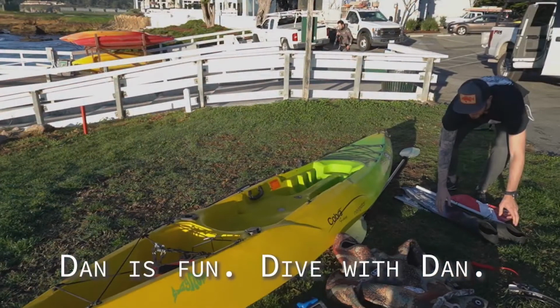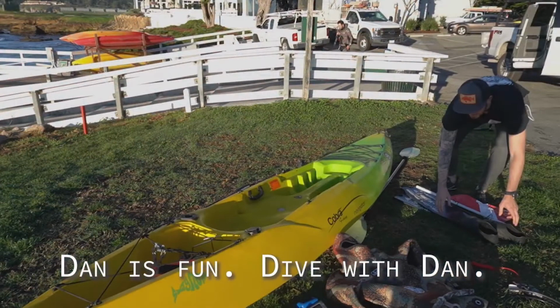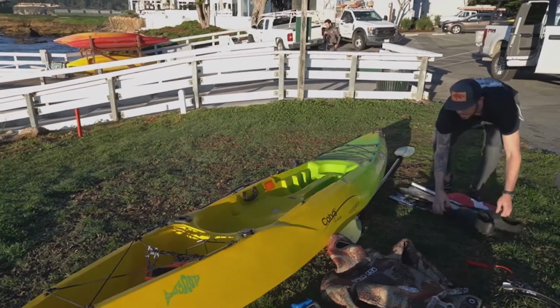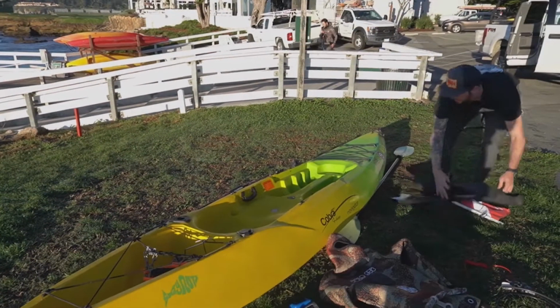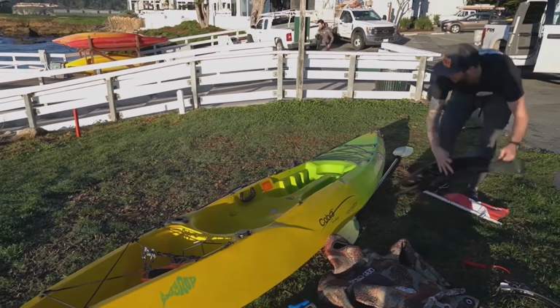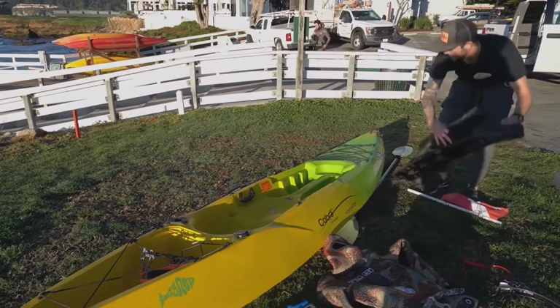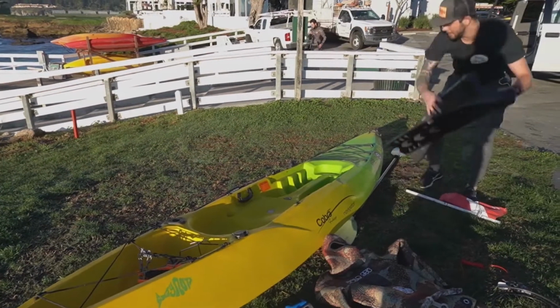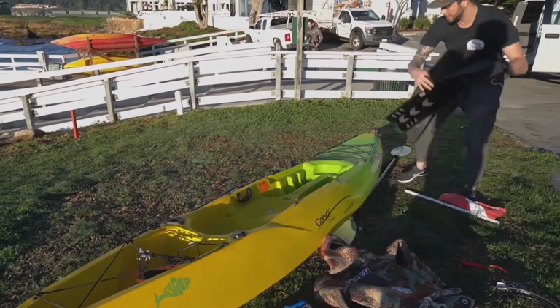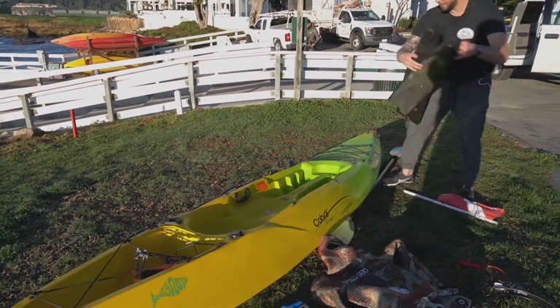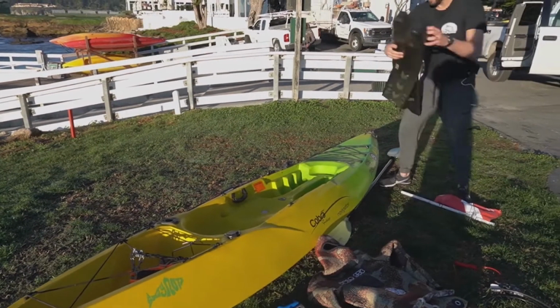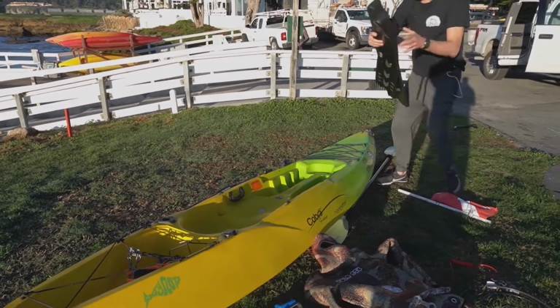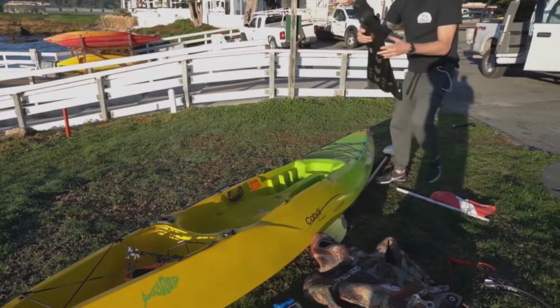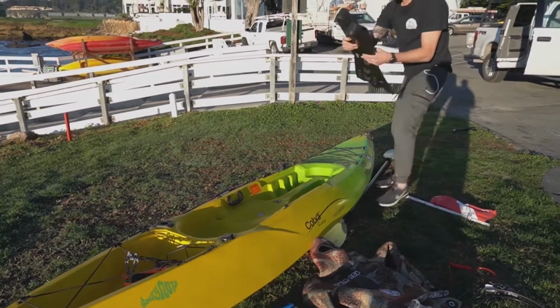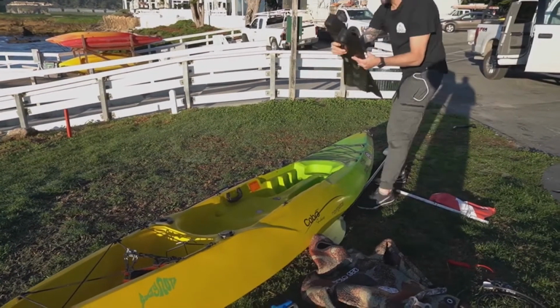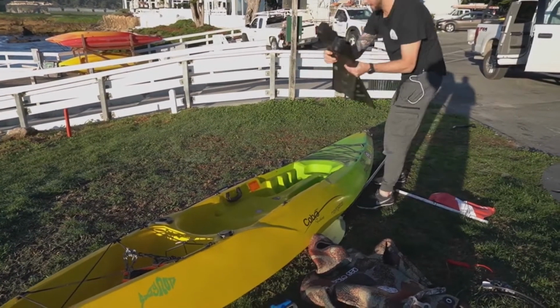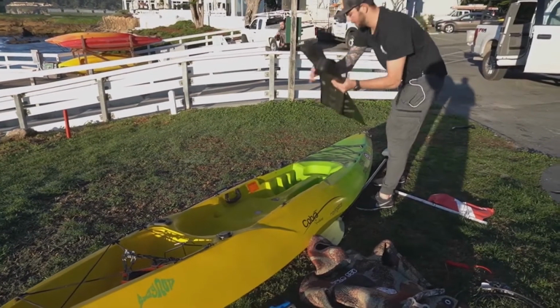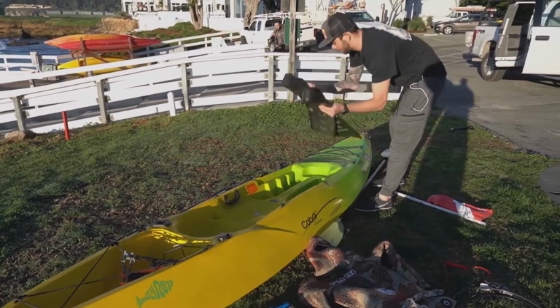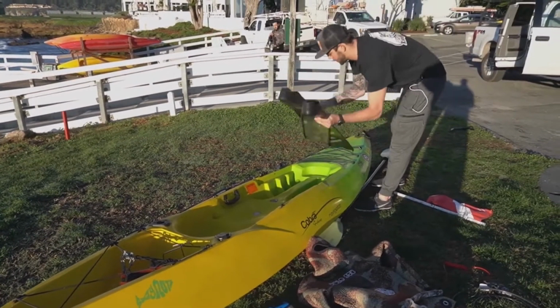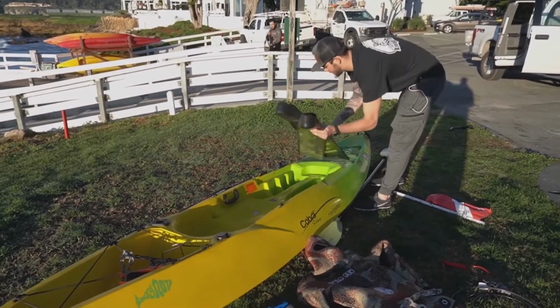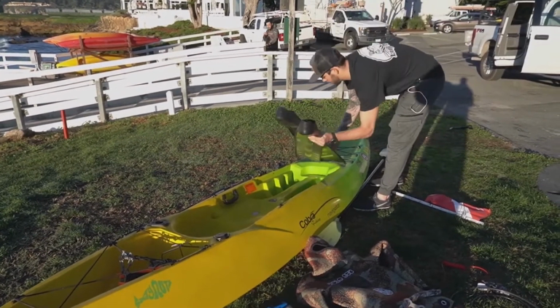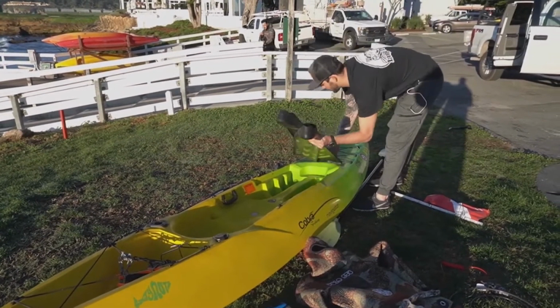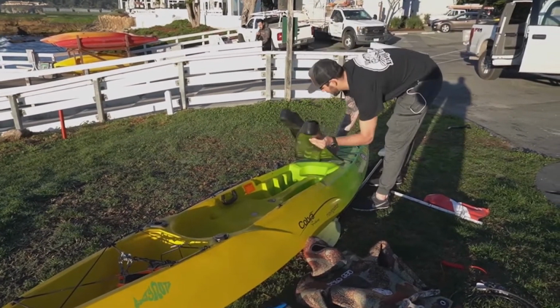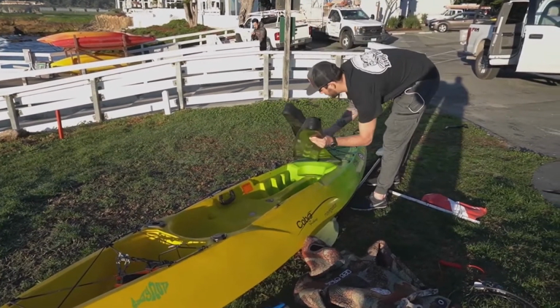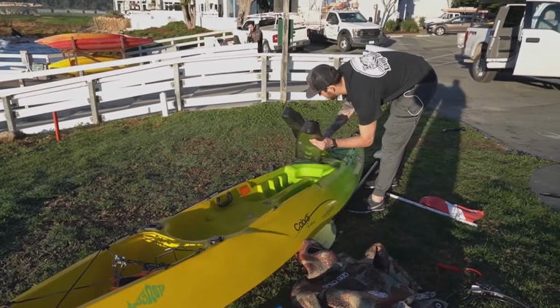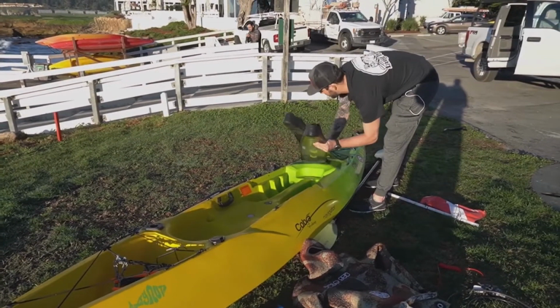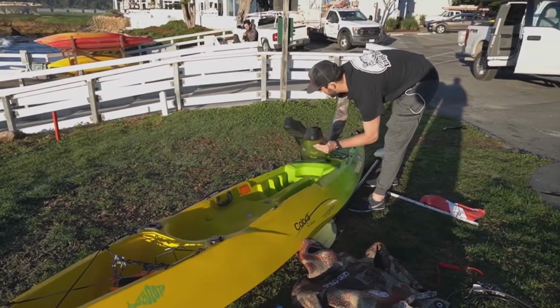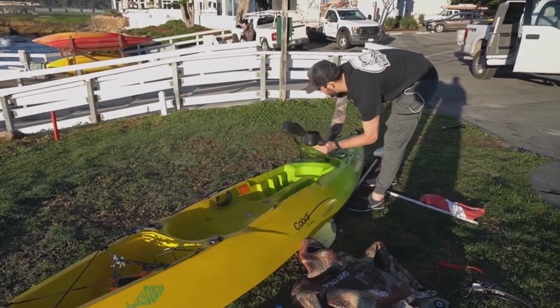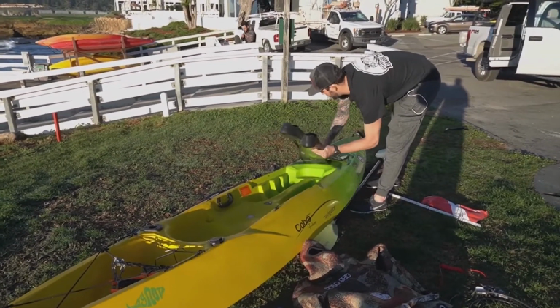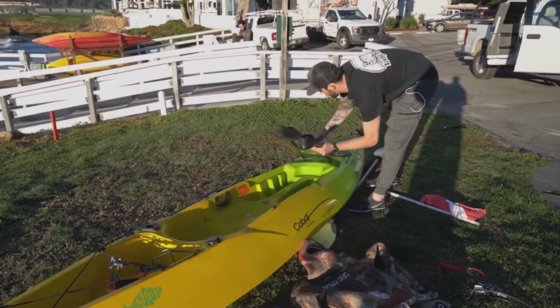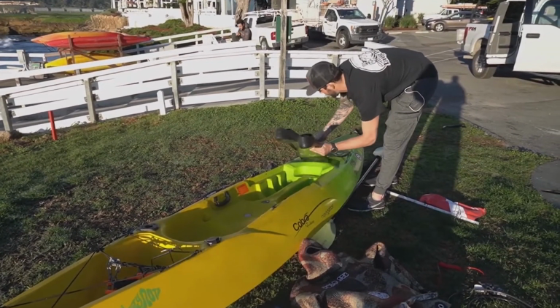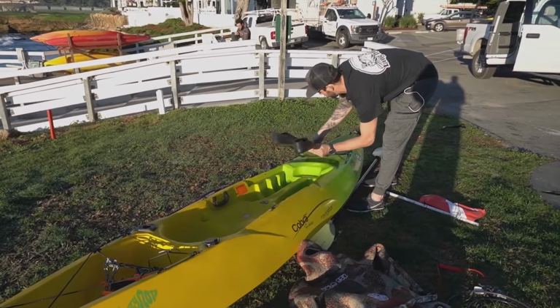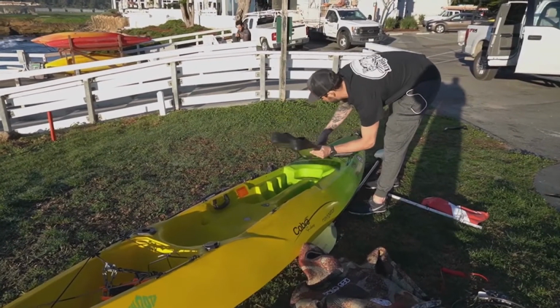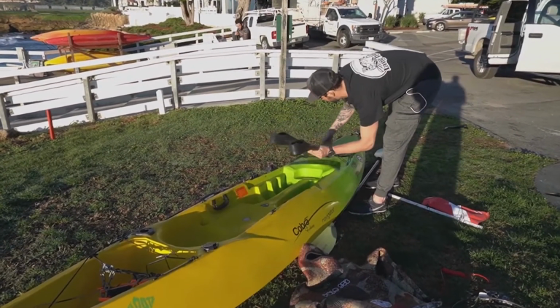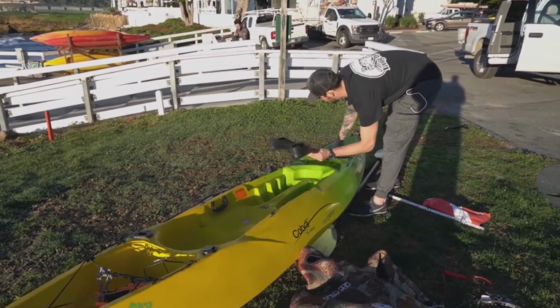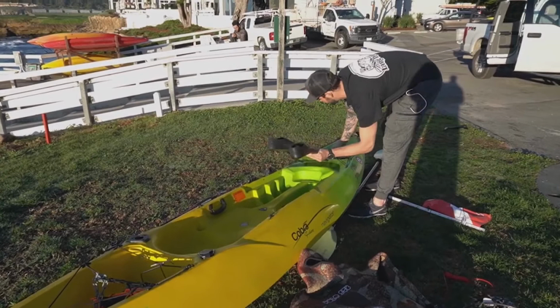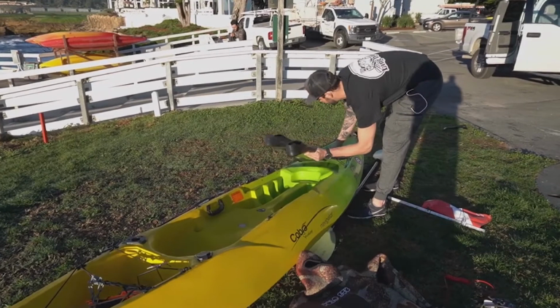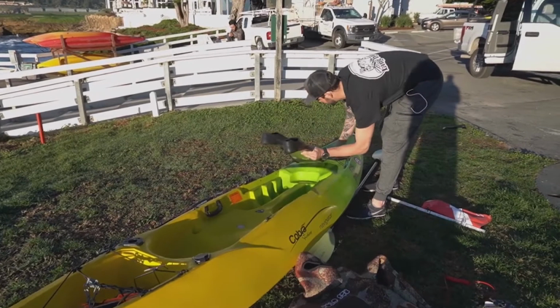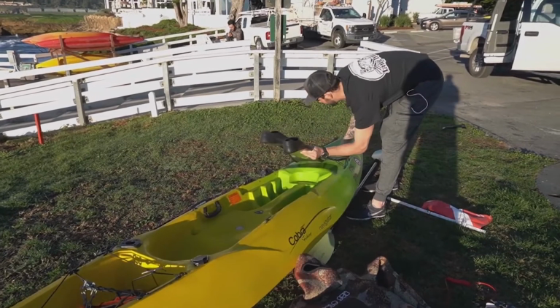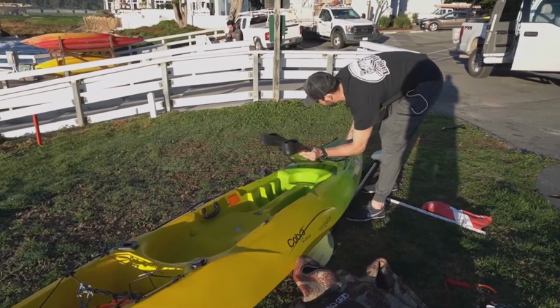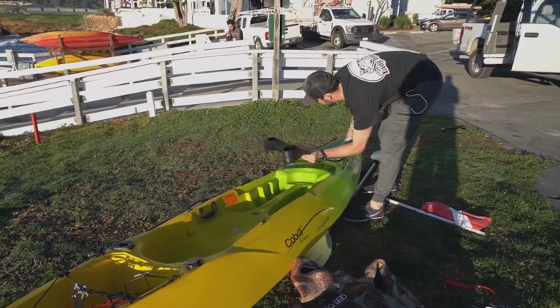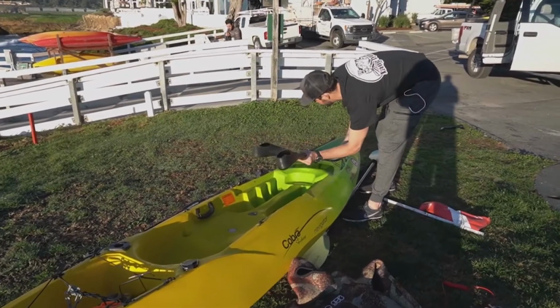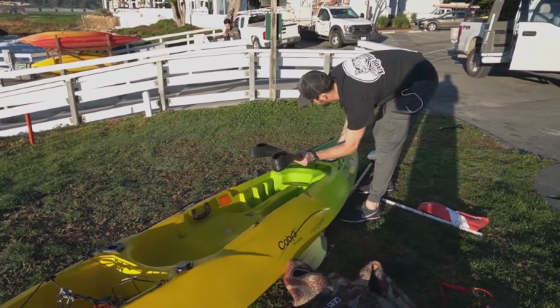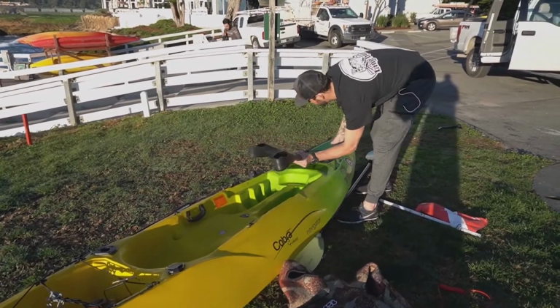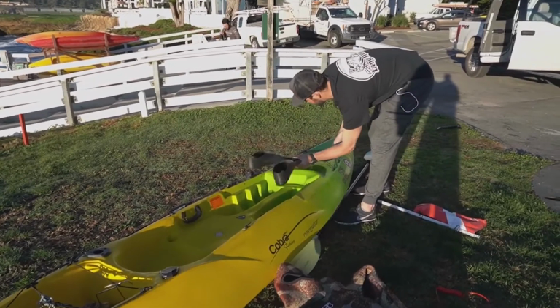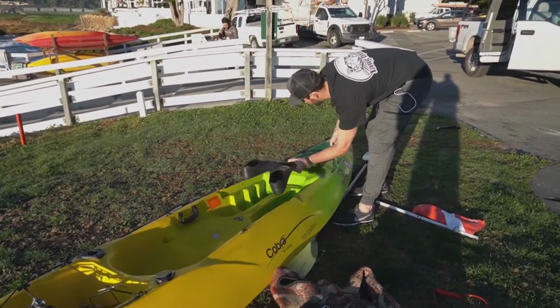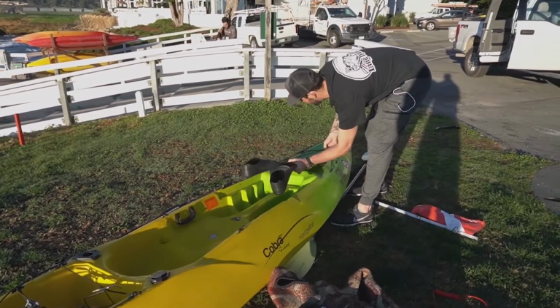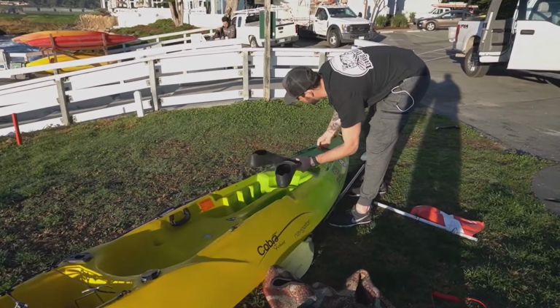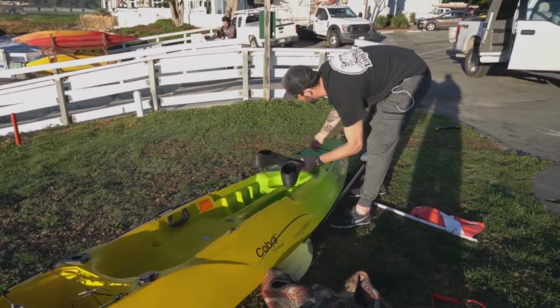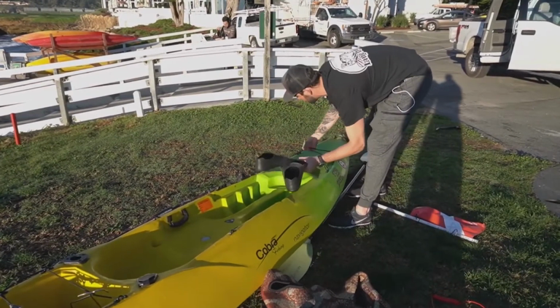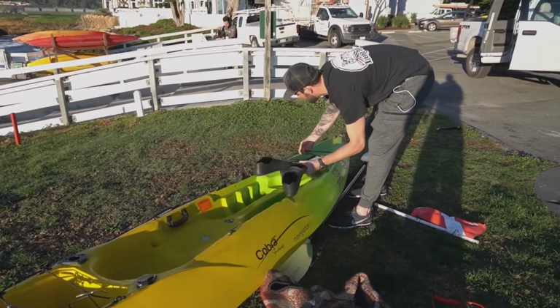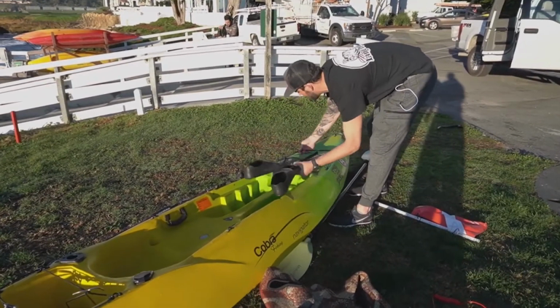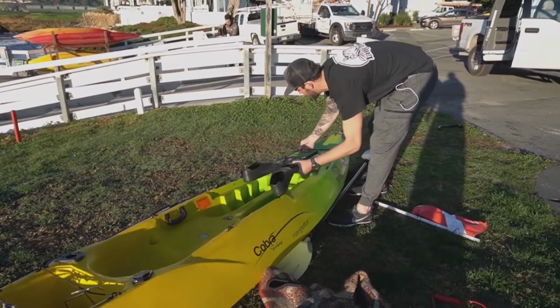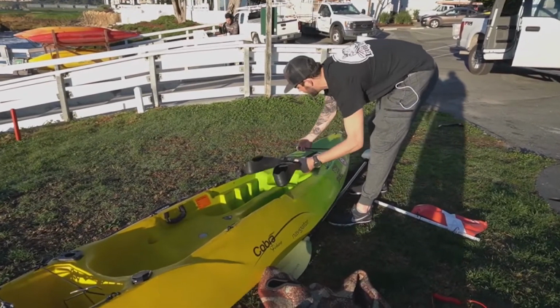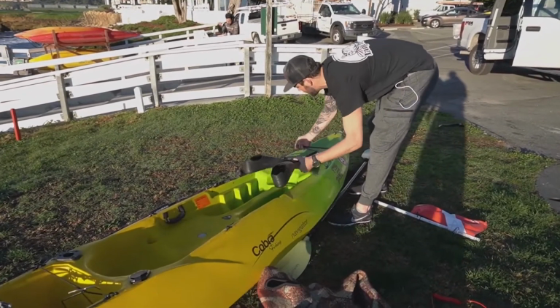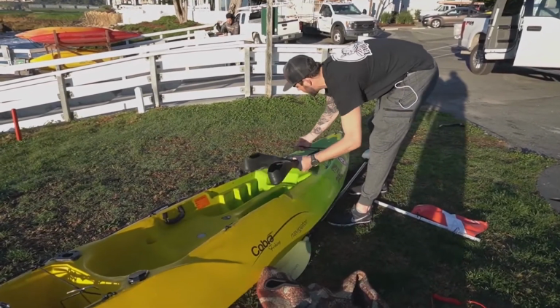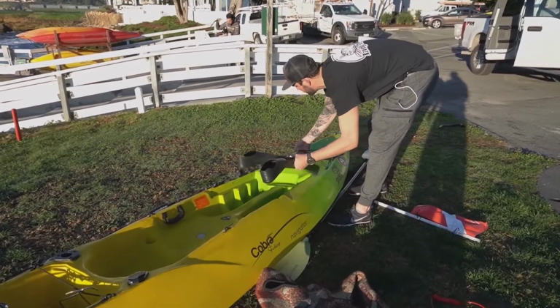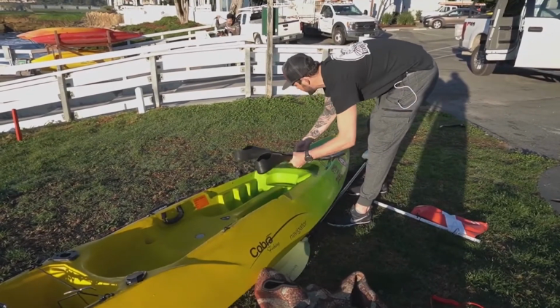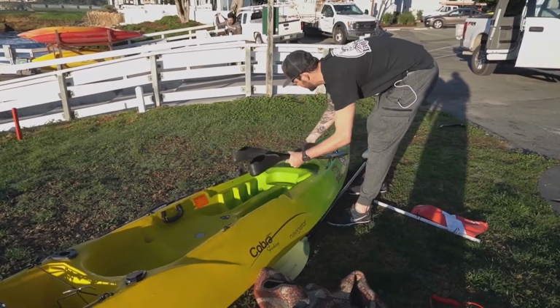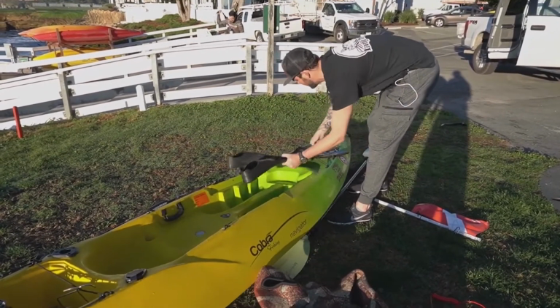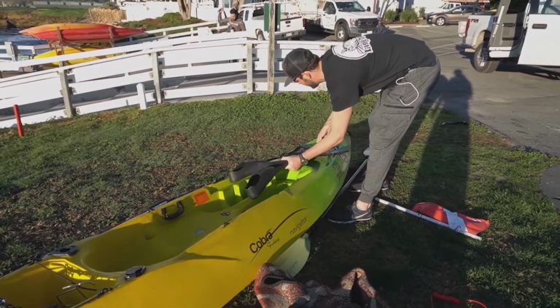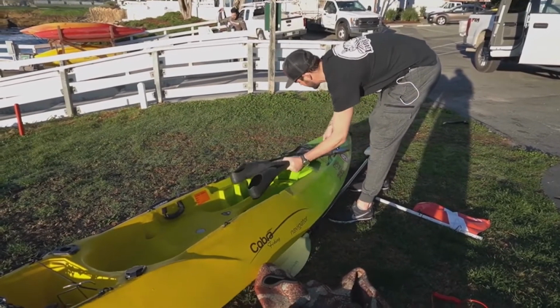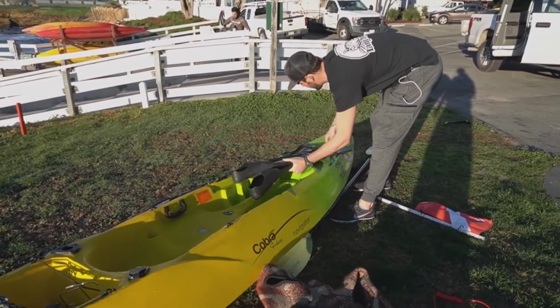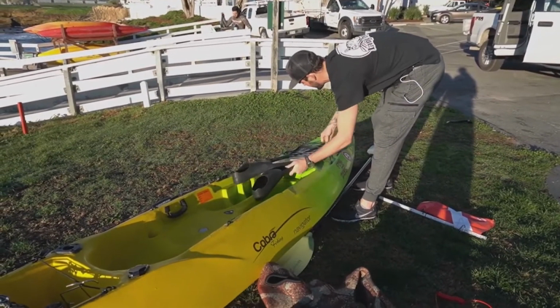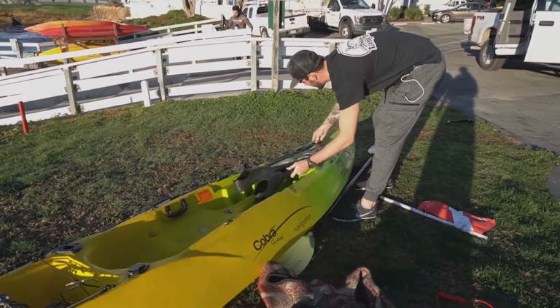My fins very easily just store right in the front. They're easy to get to, and easy to get on and off the kayak.